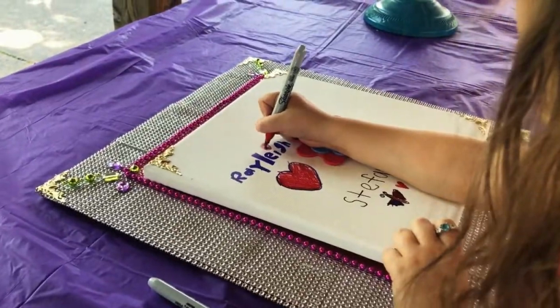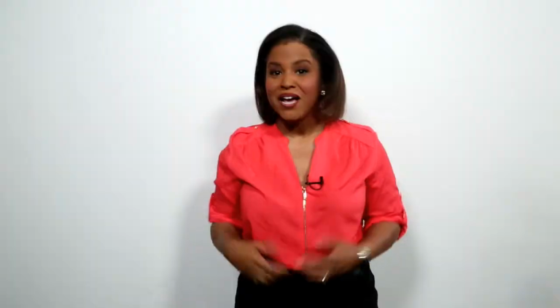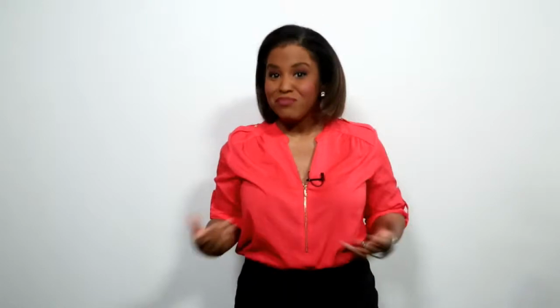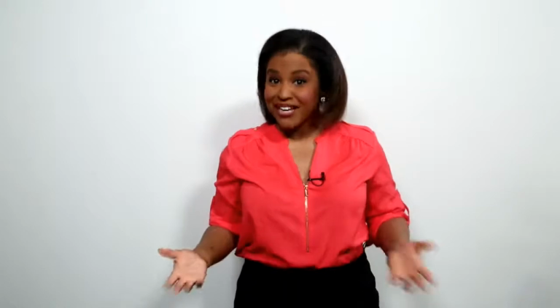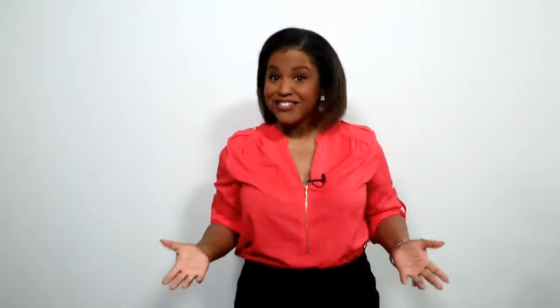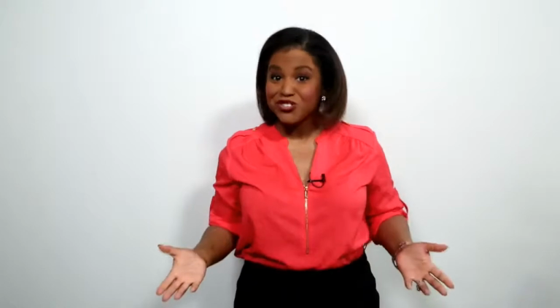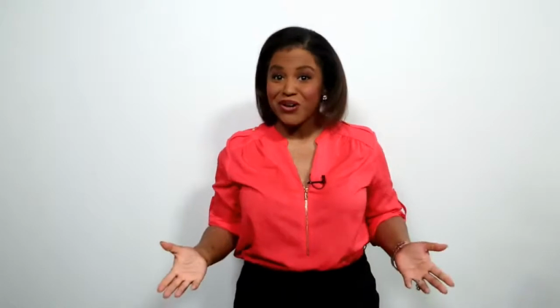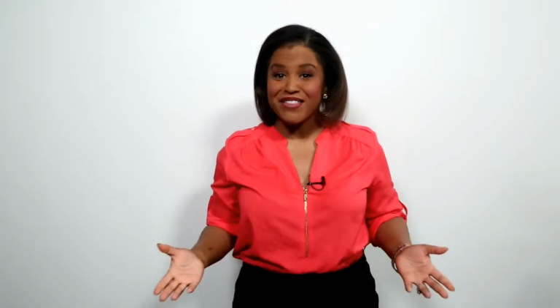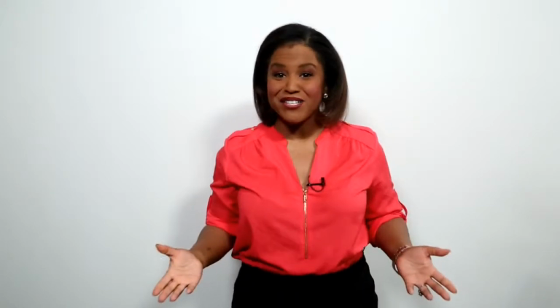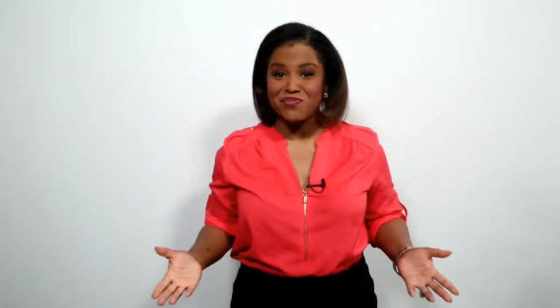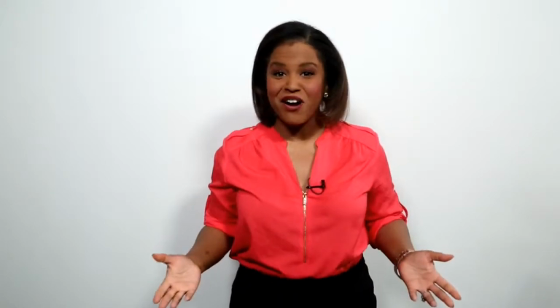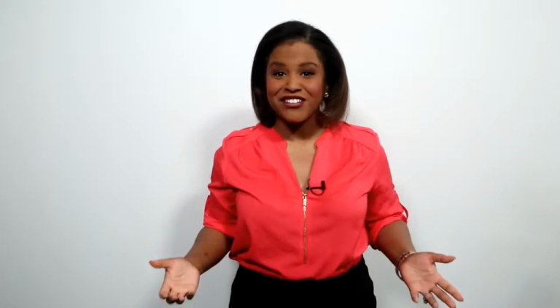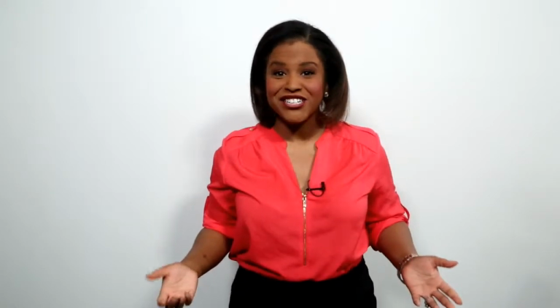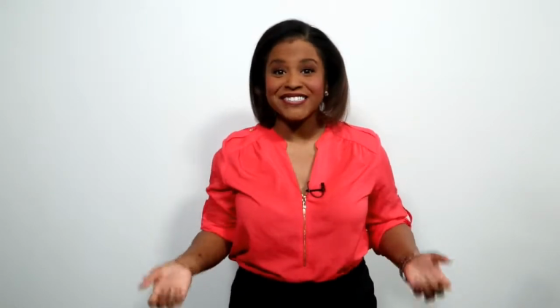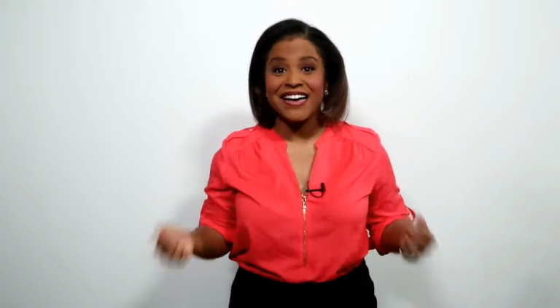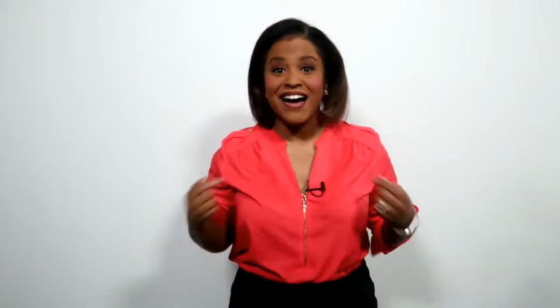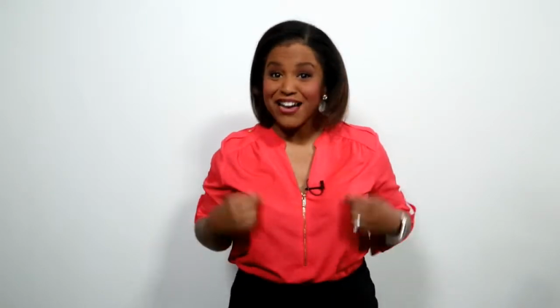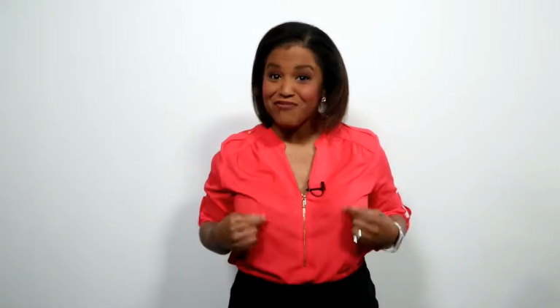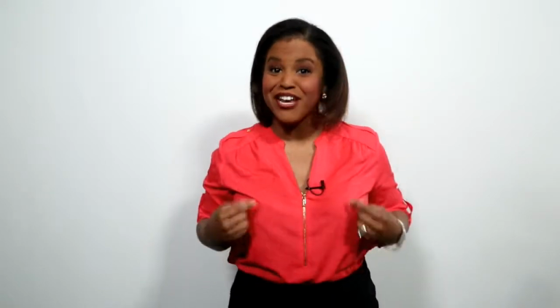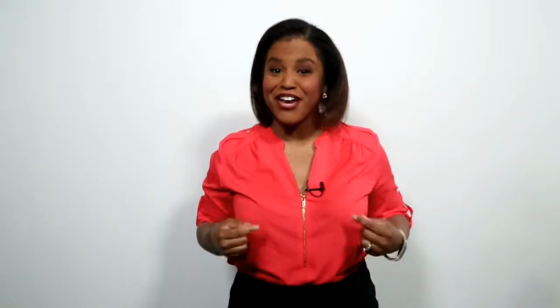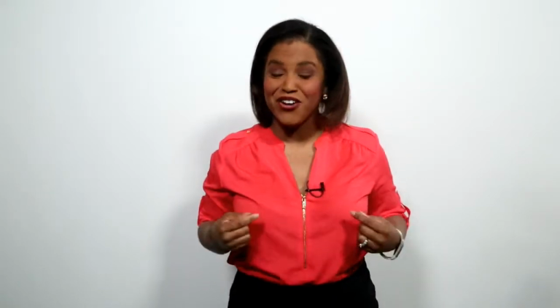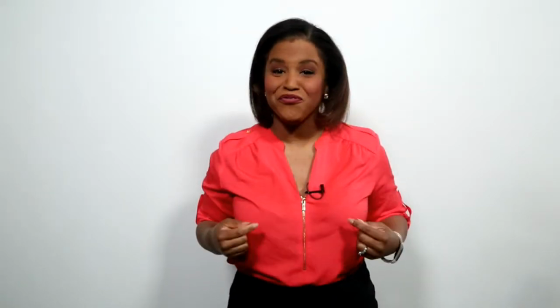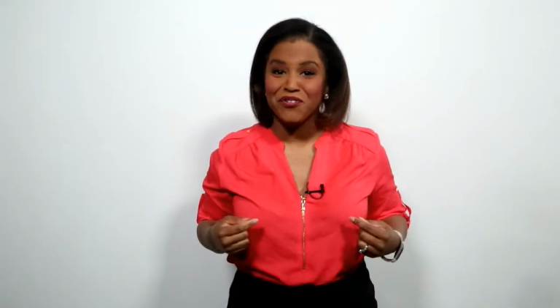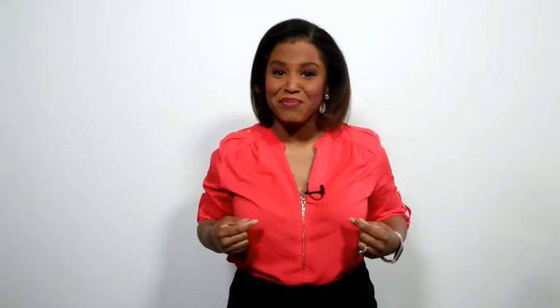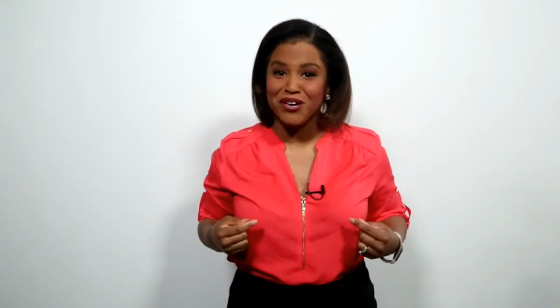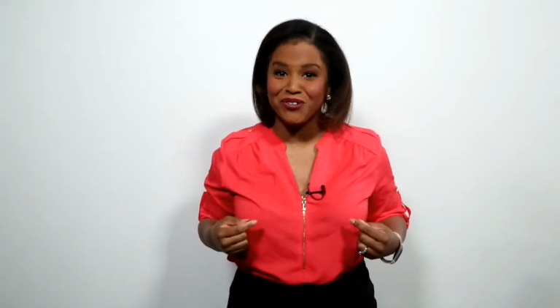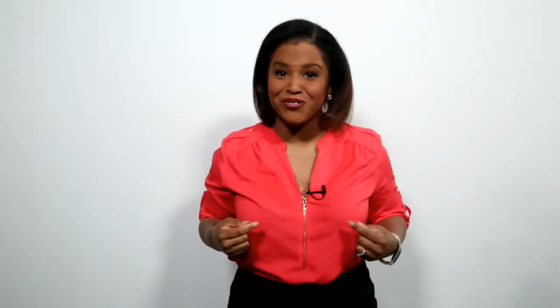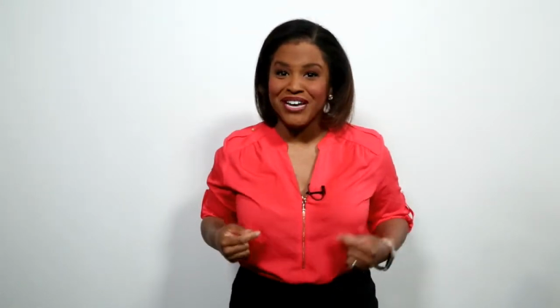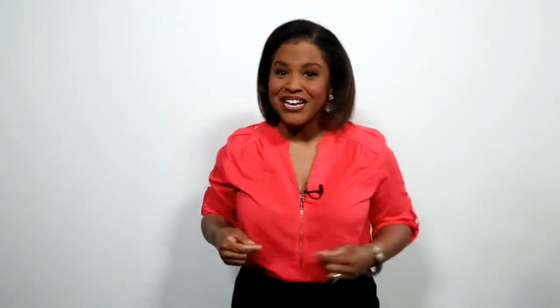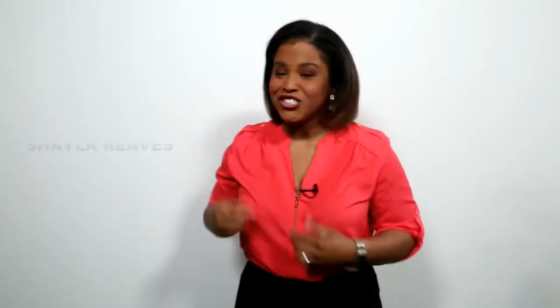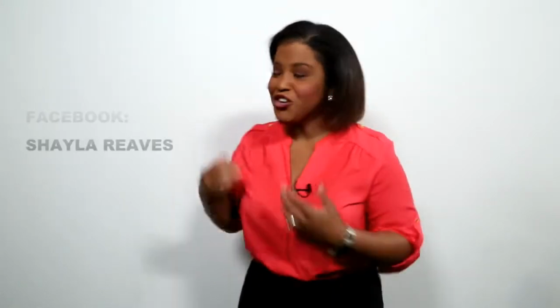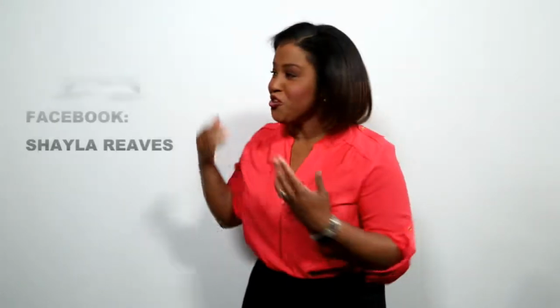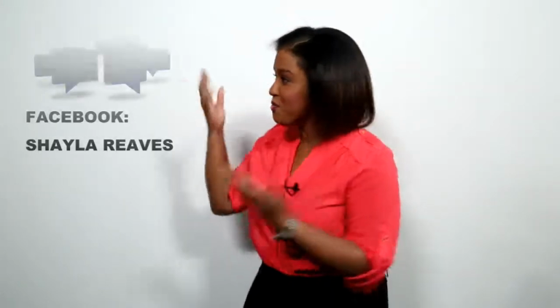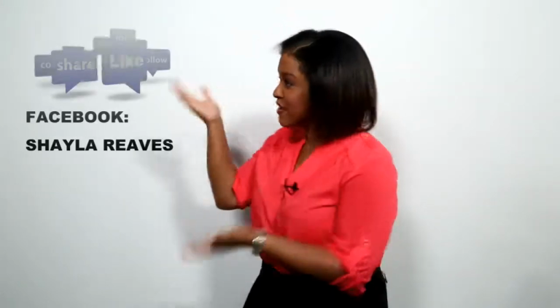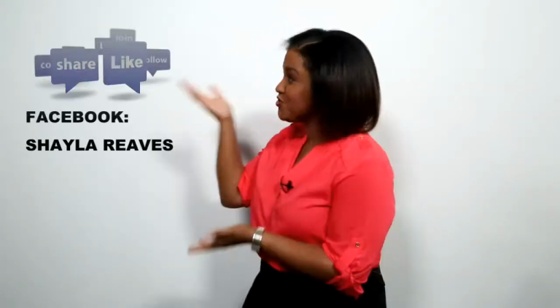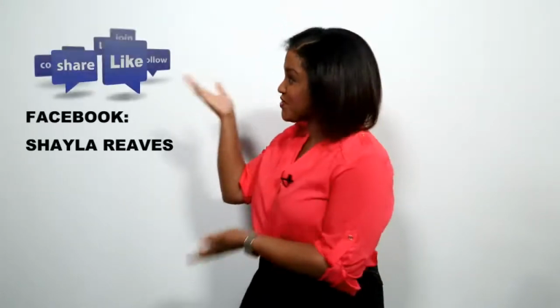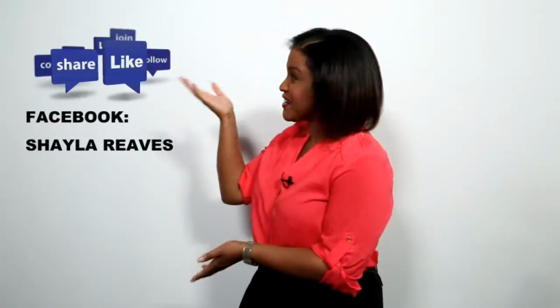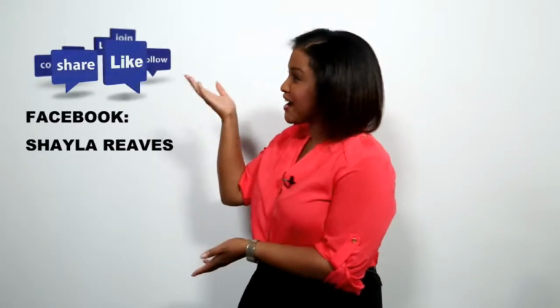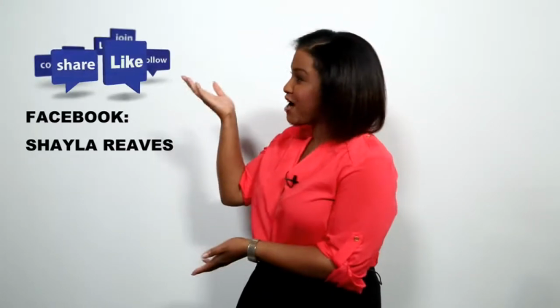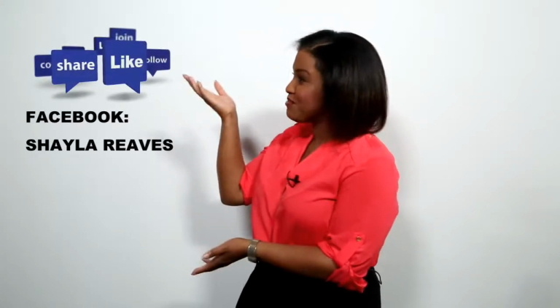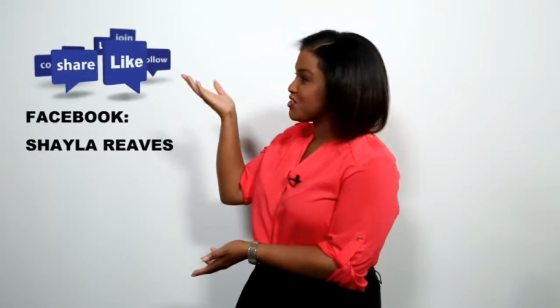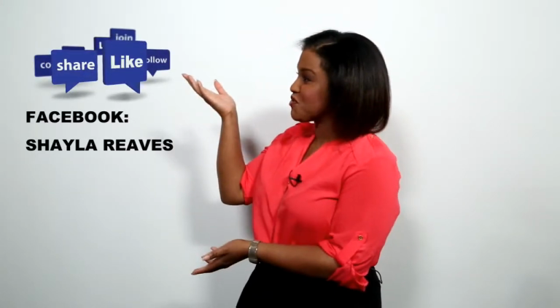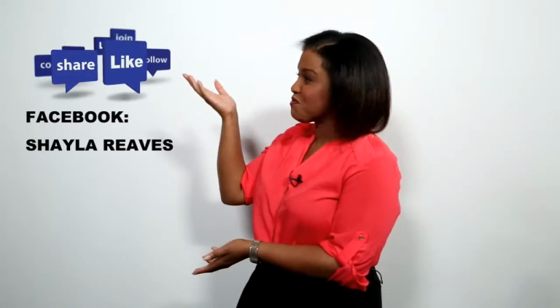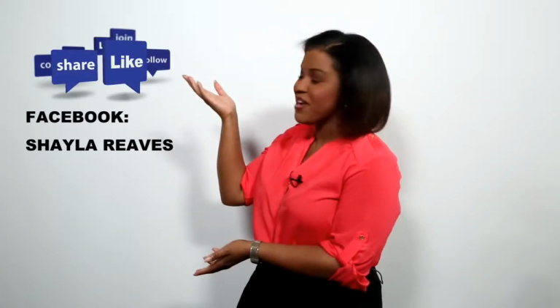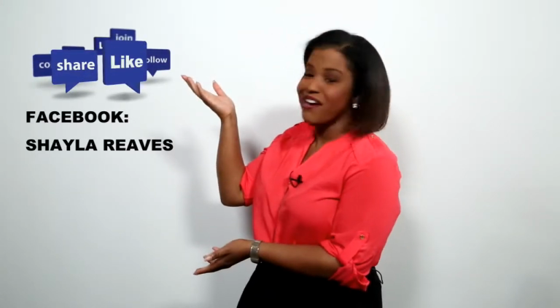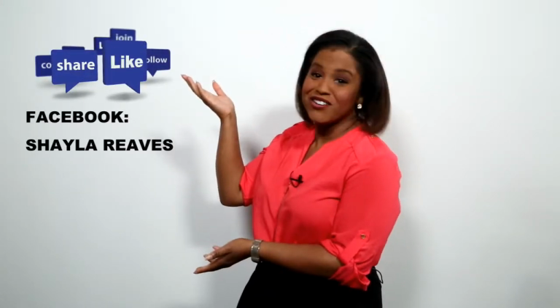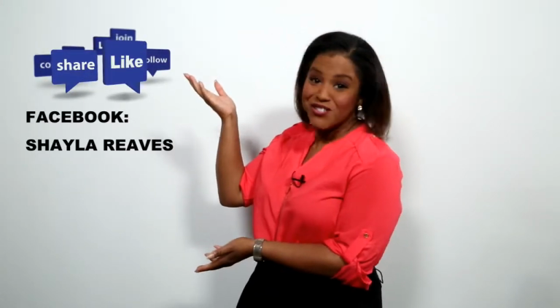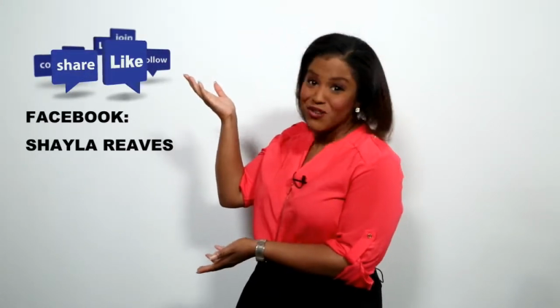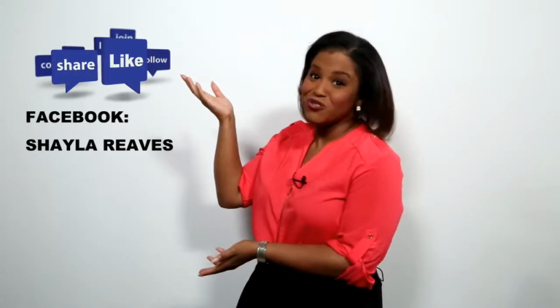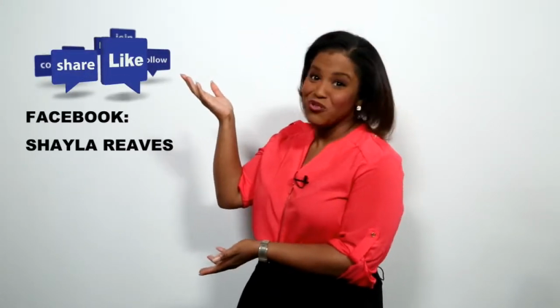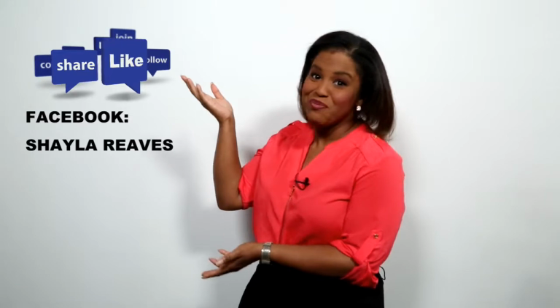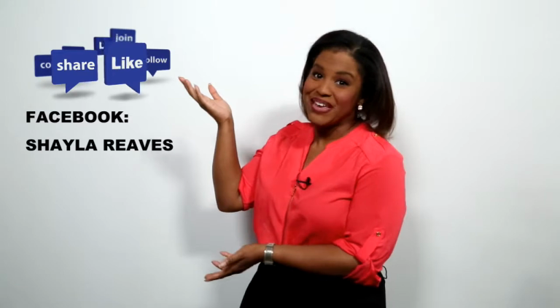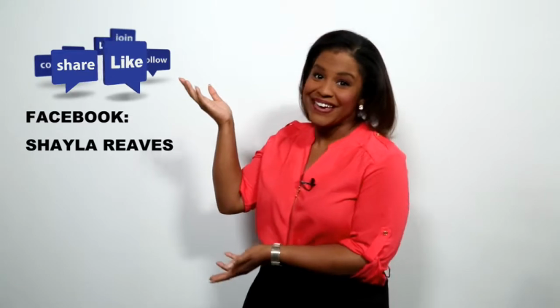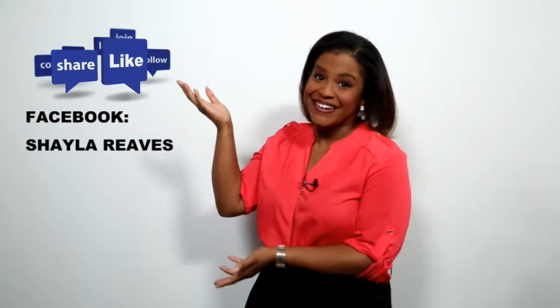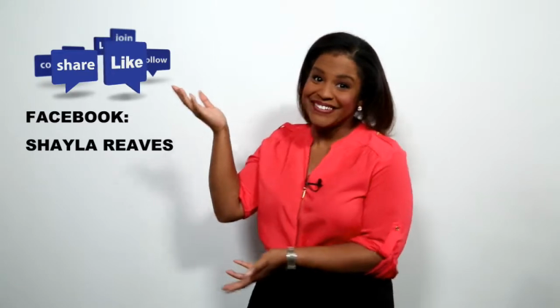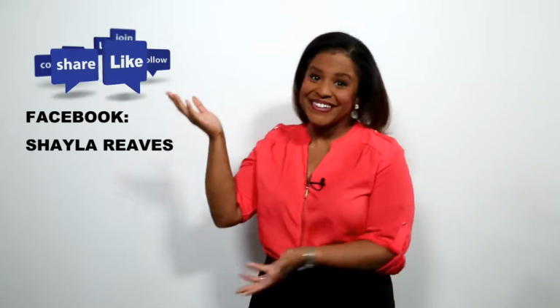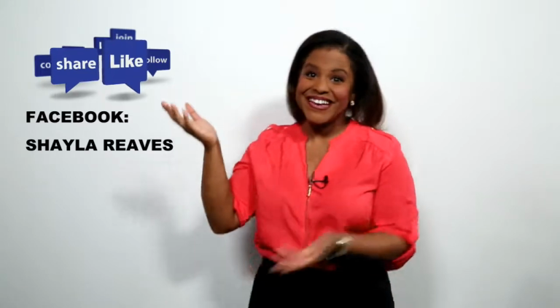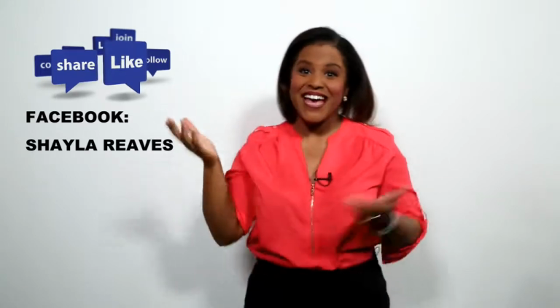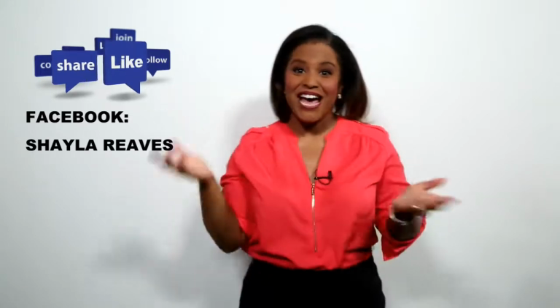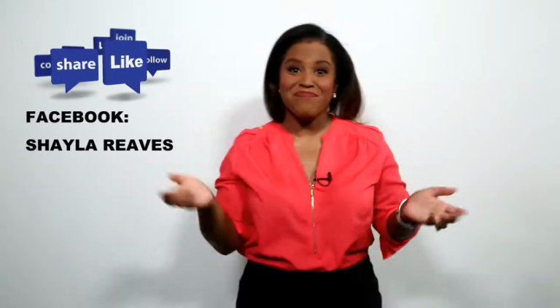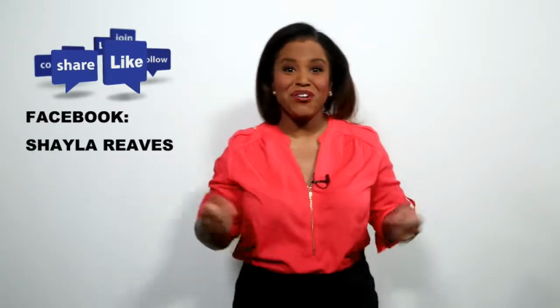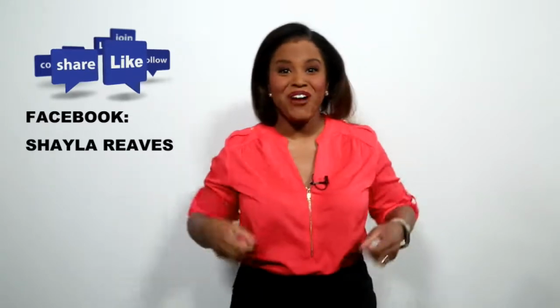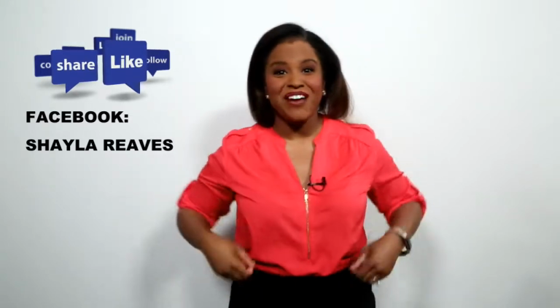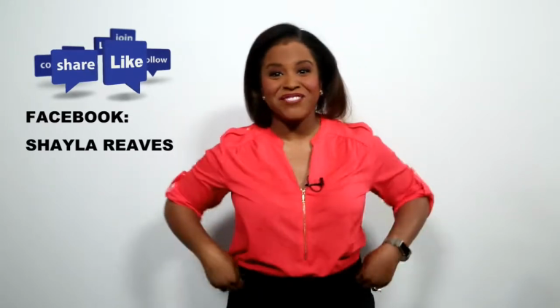Plan to try this project? I want to hear from you. Share your pictures and comments with me on social media. Happy crafting!